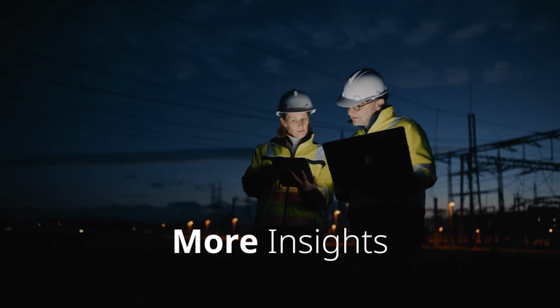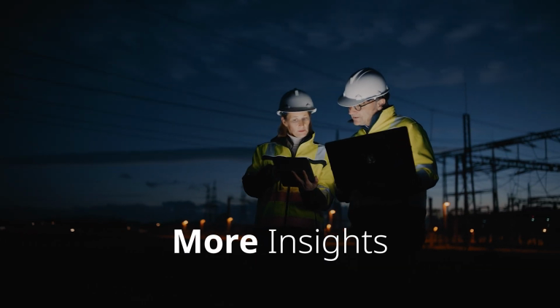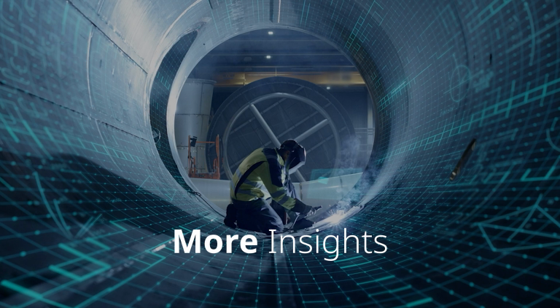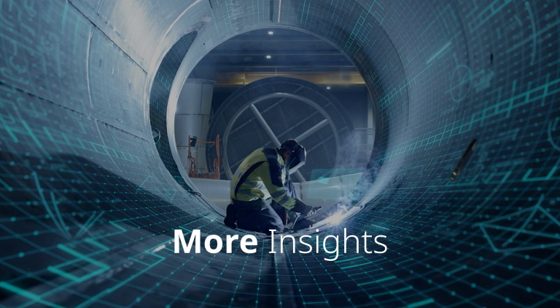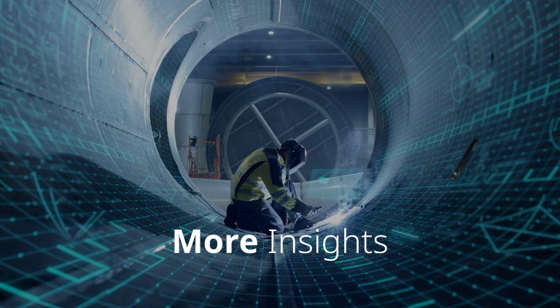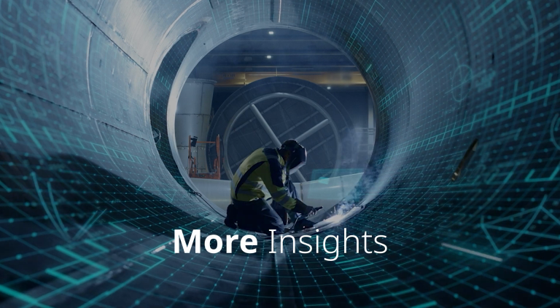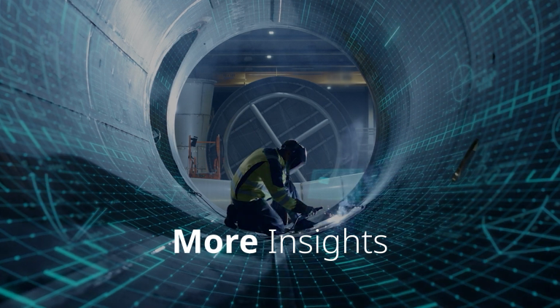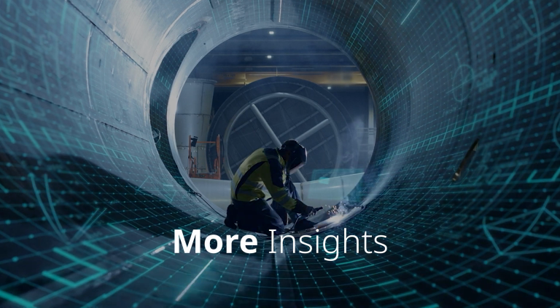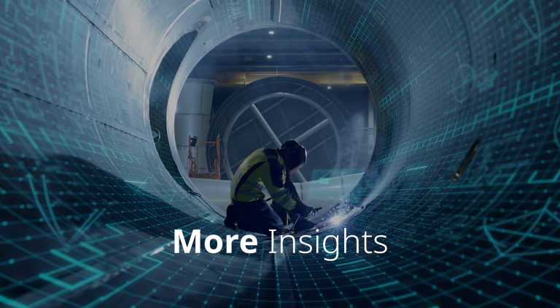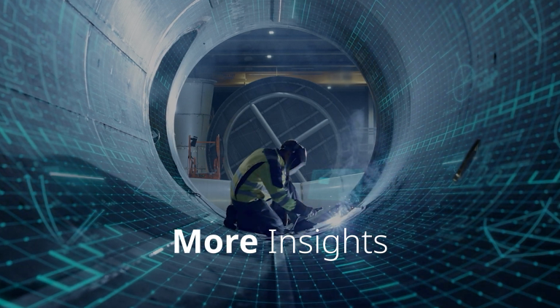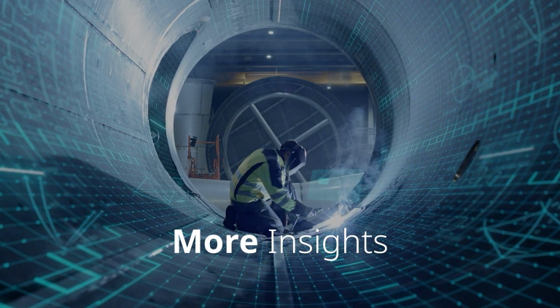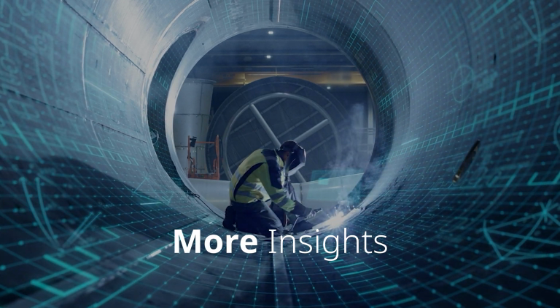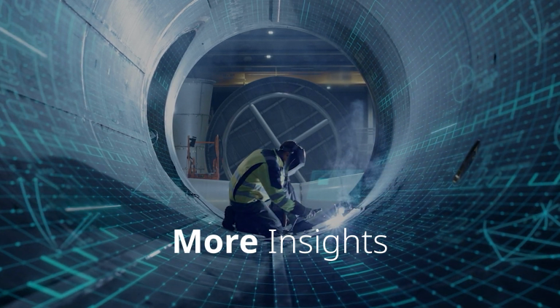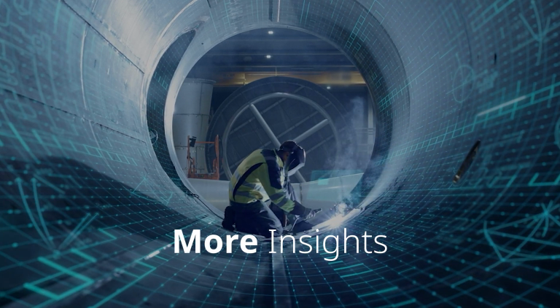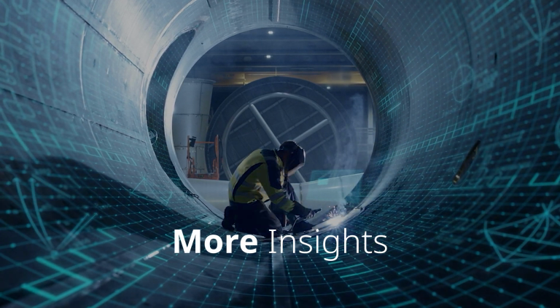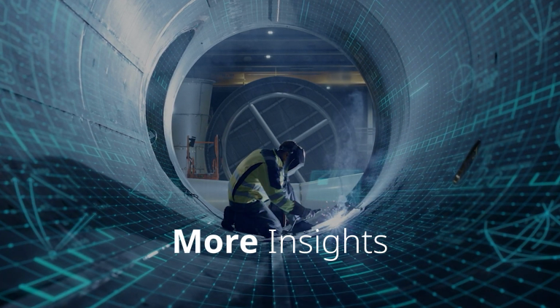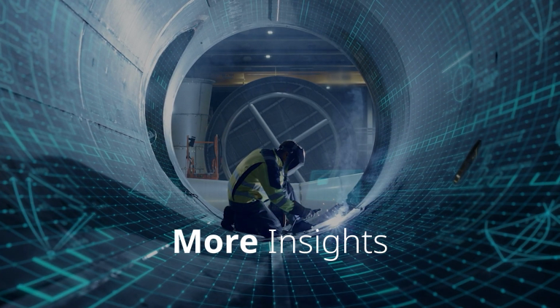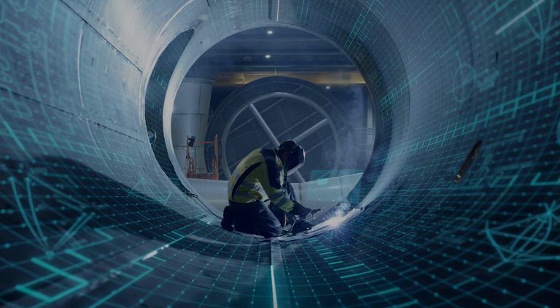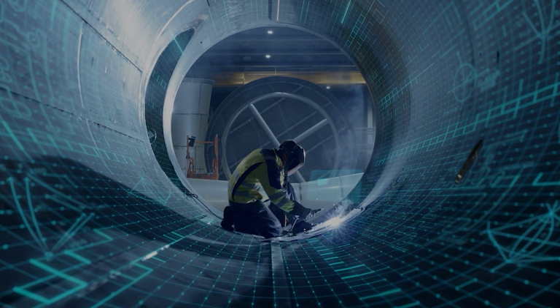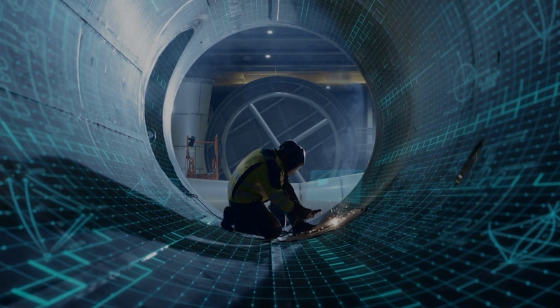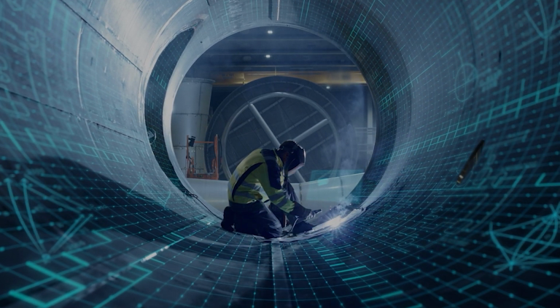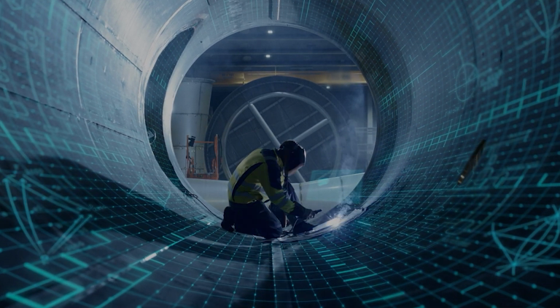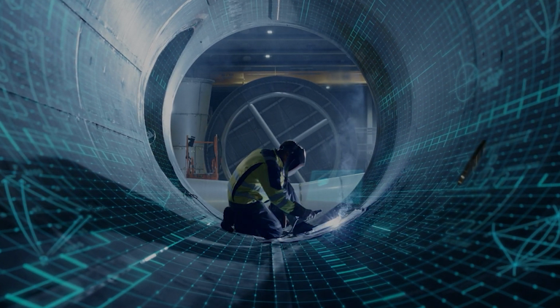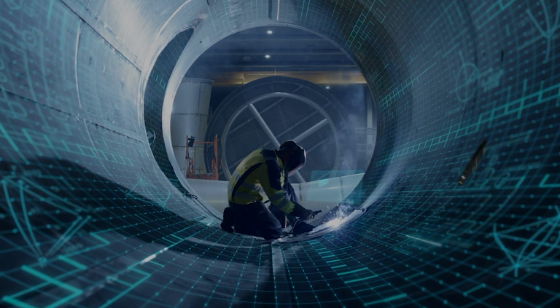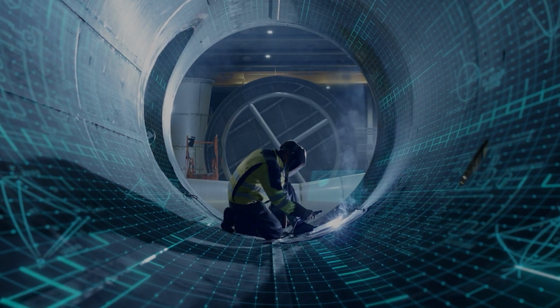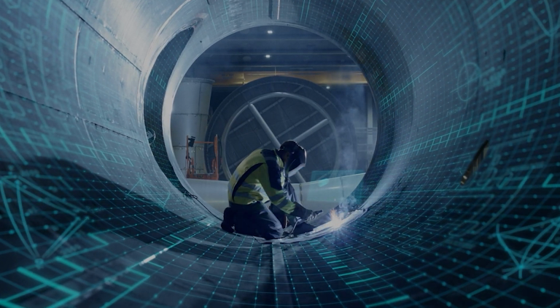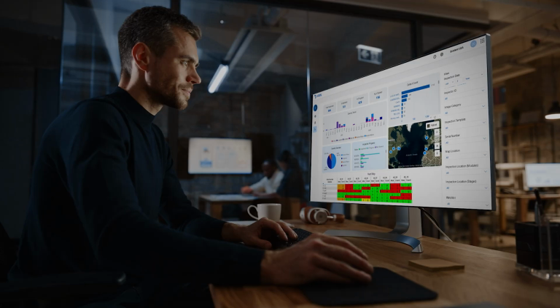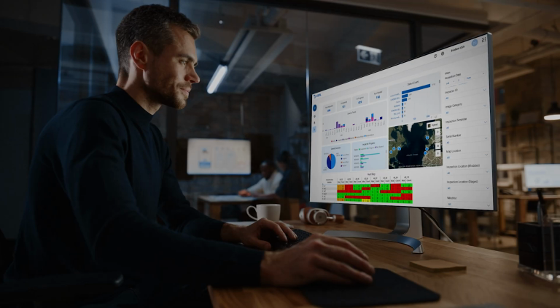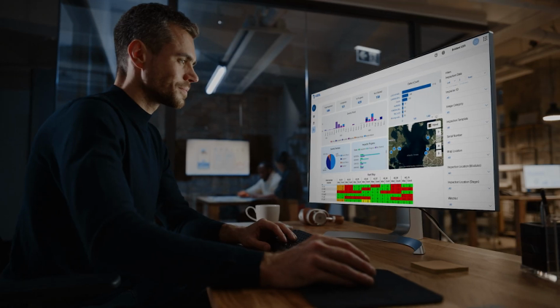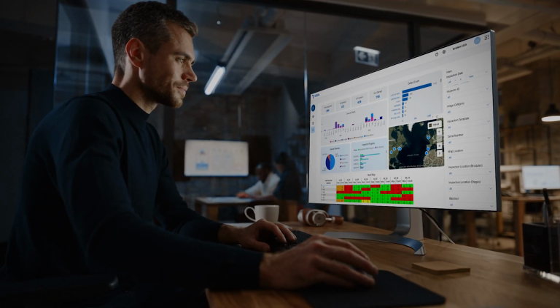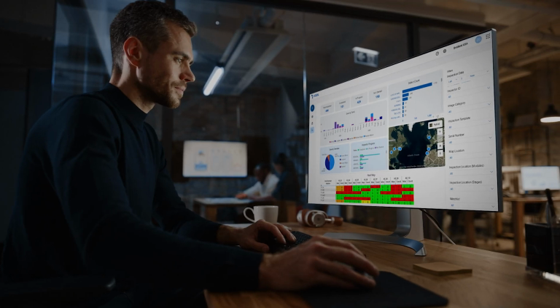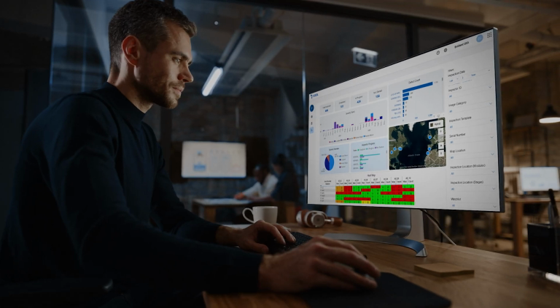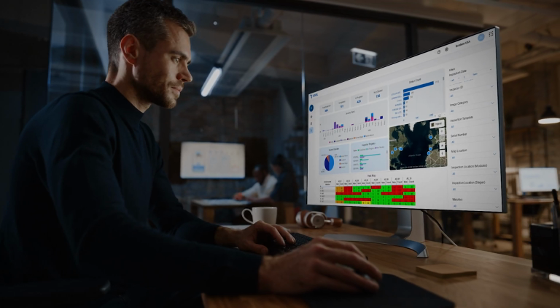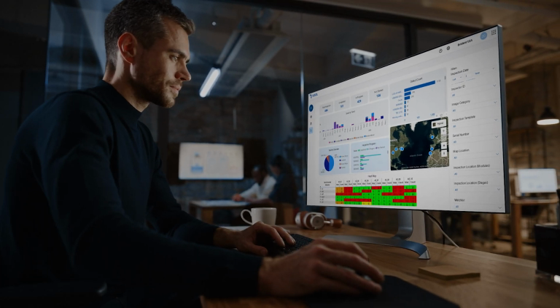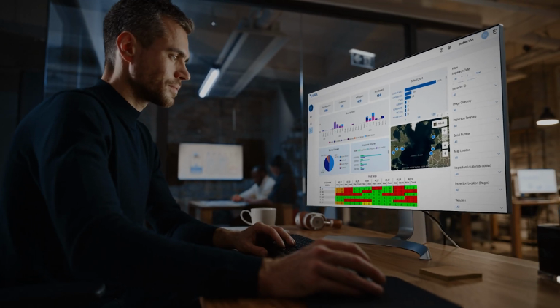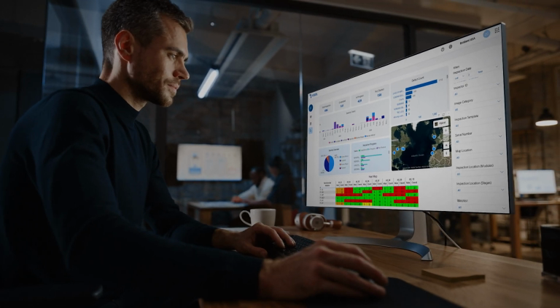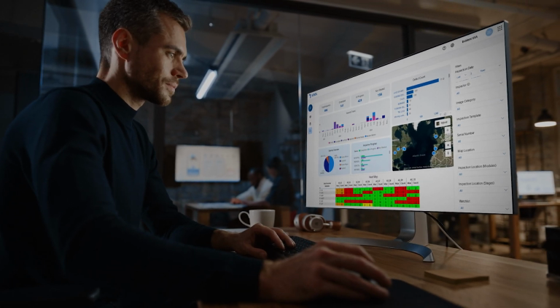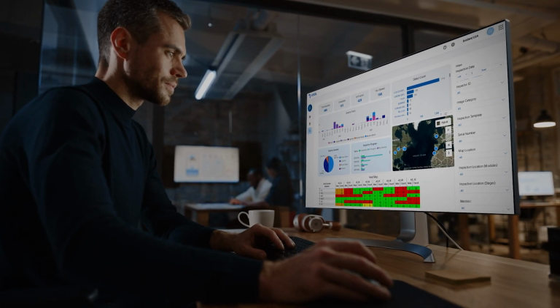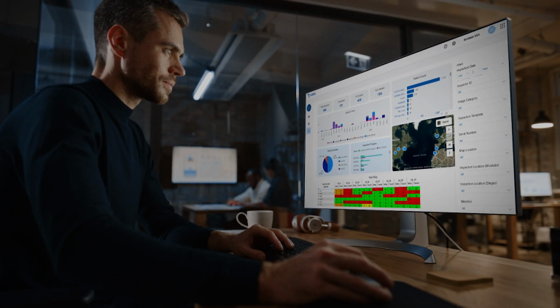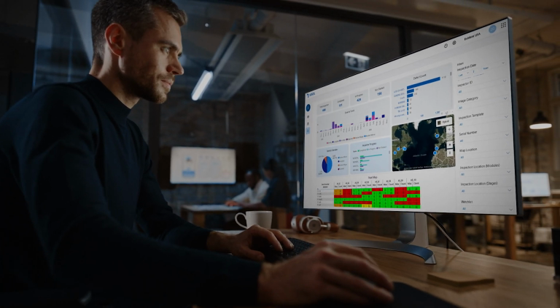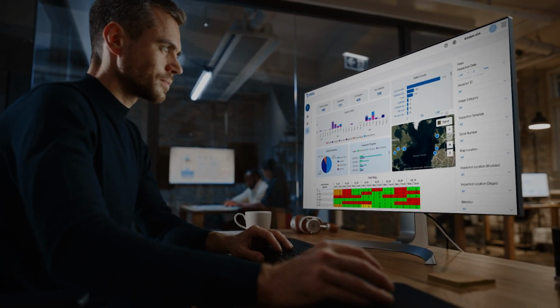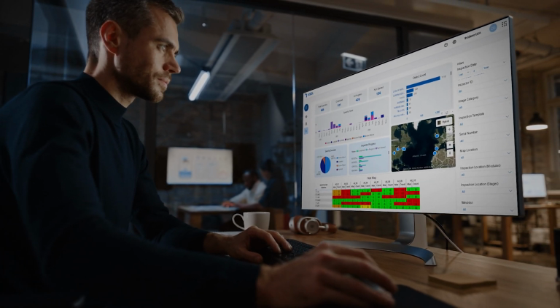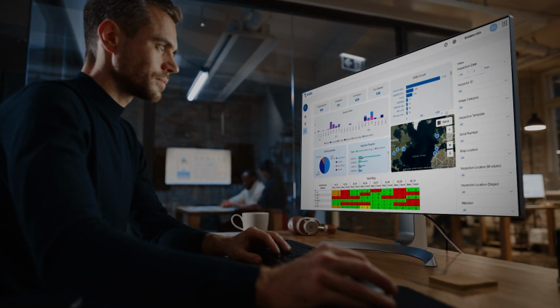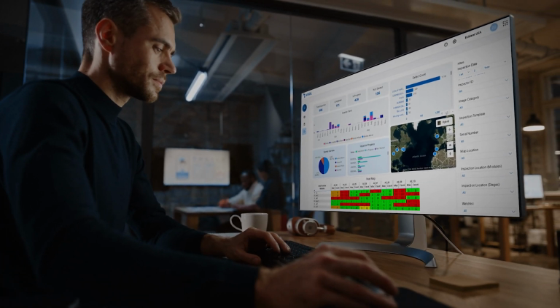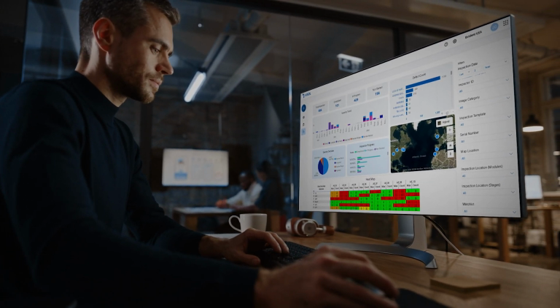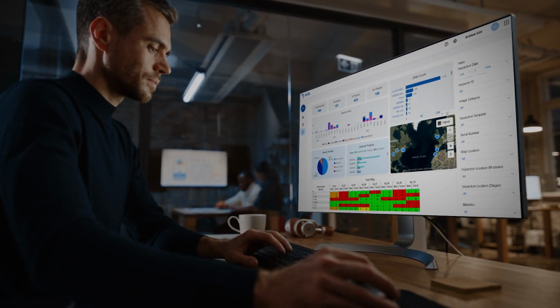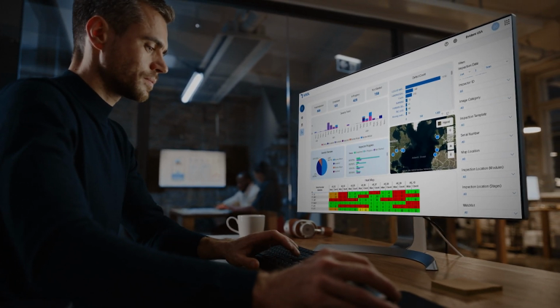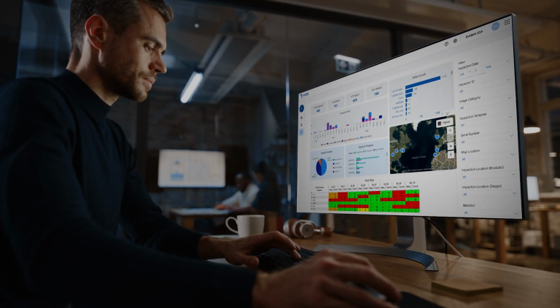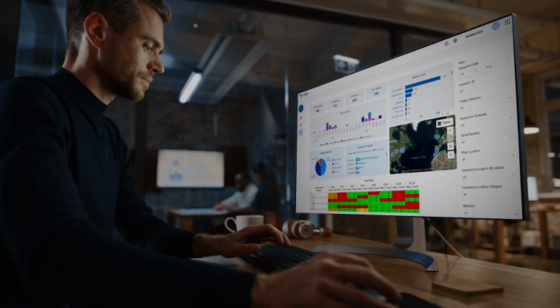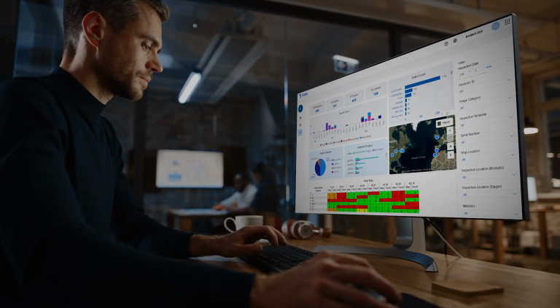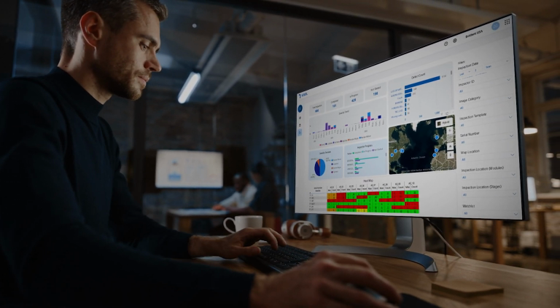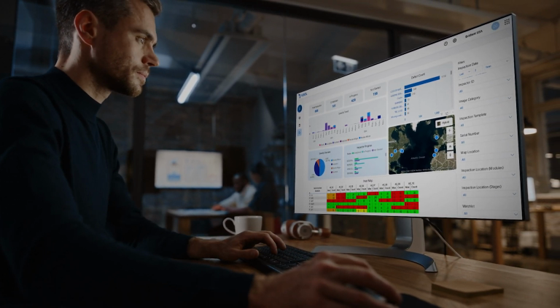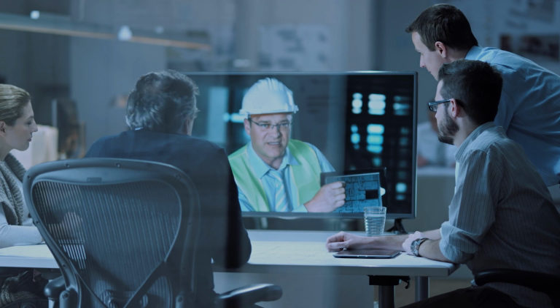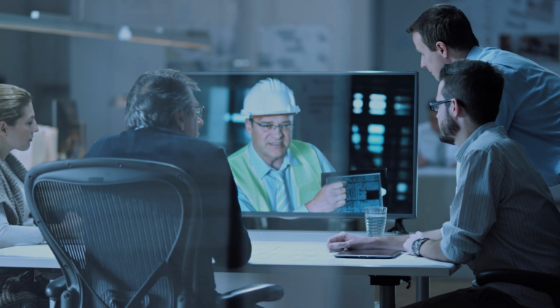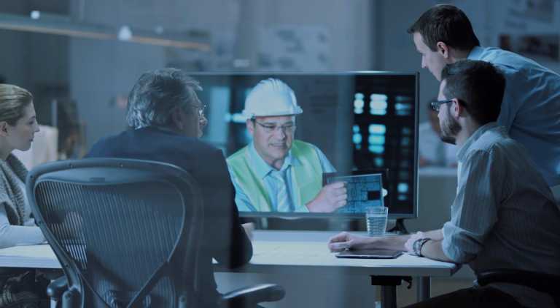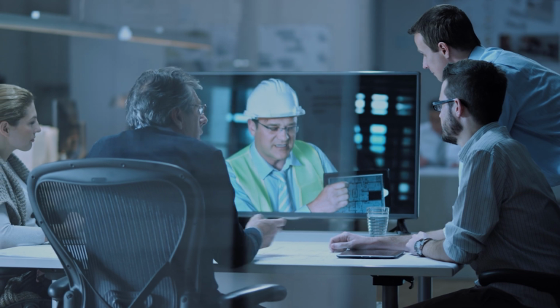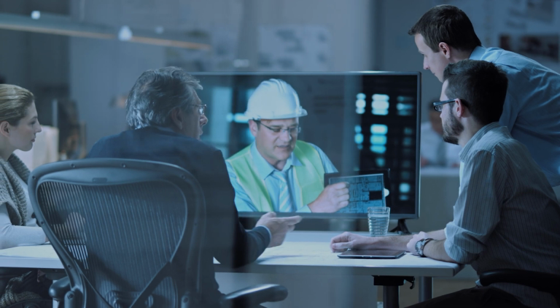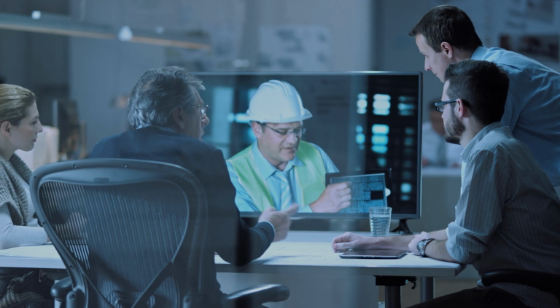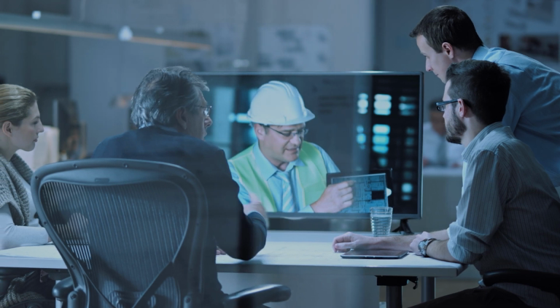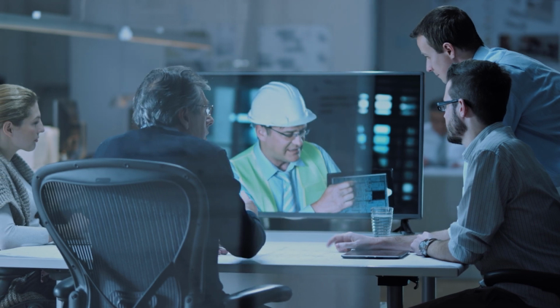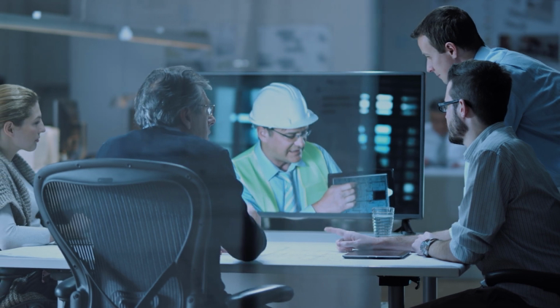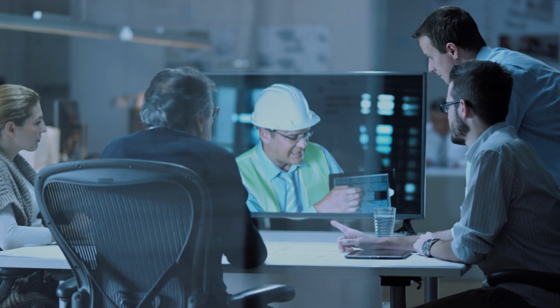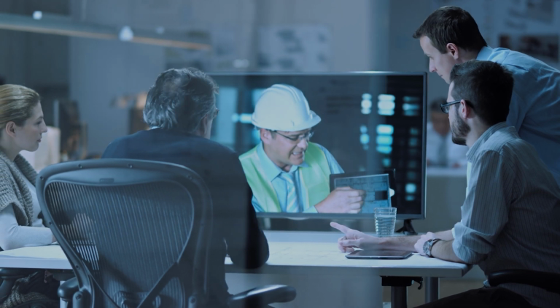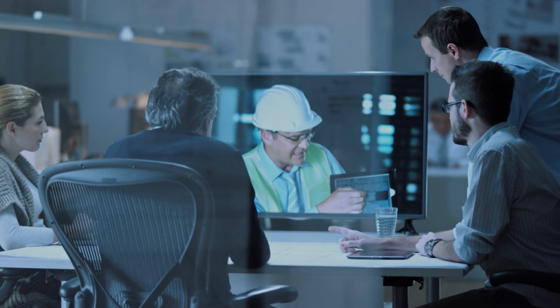Empowering better, faster decisions through clear visualization, advanced analytics, and seamless collaboration.